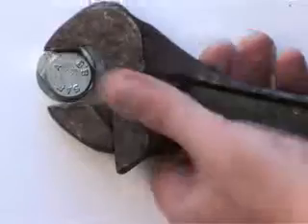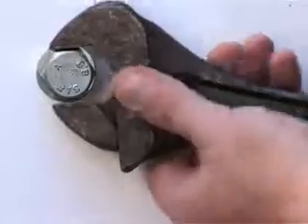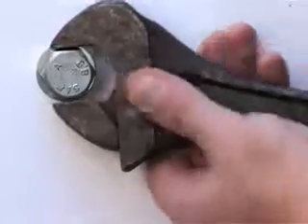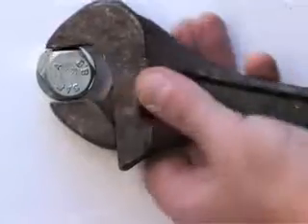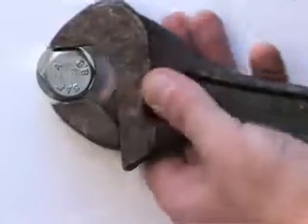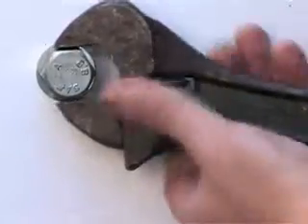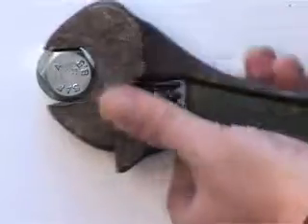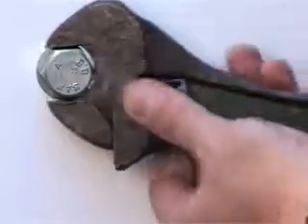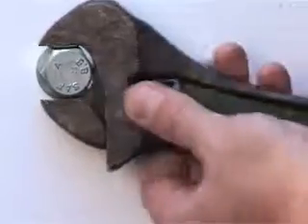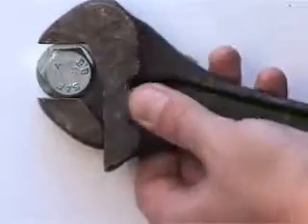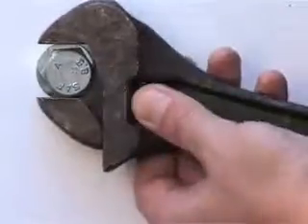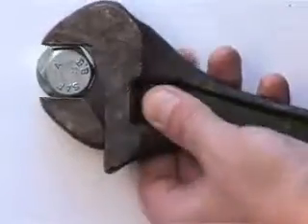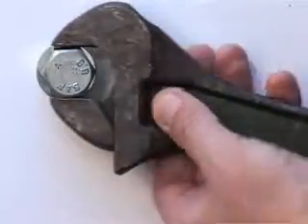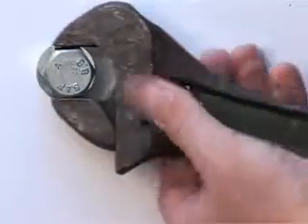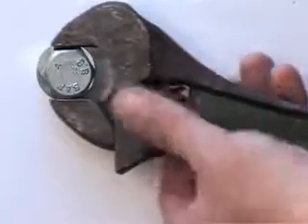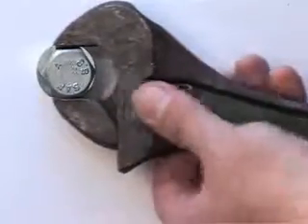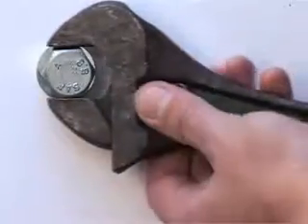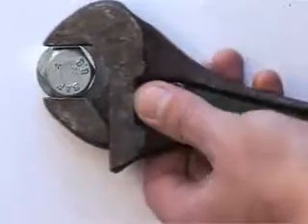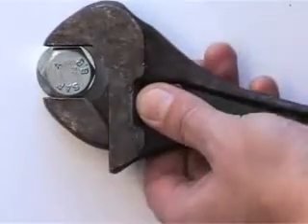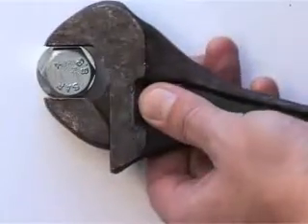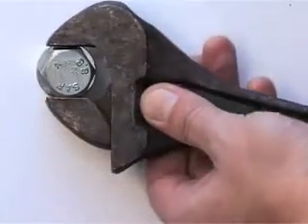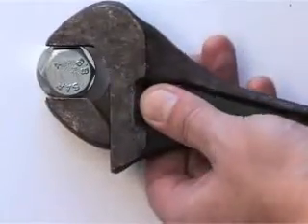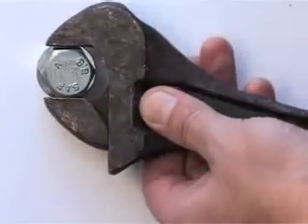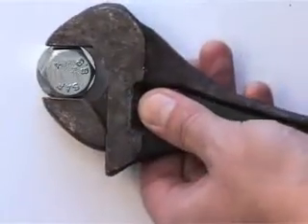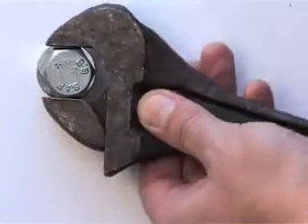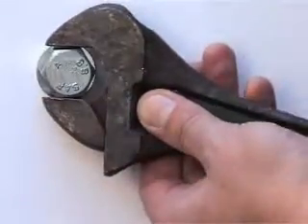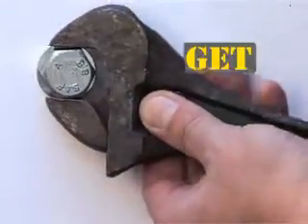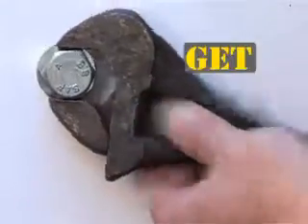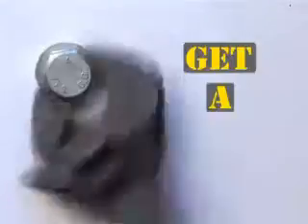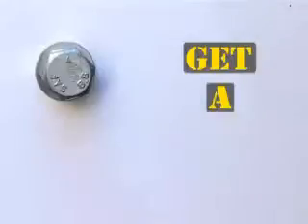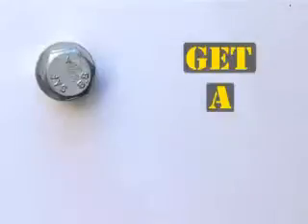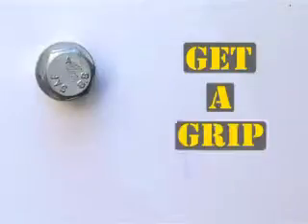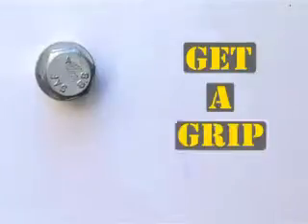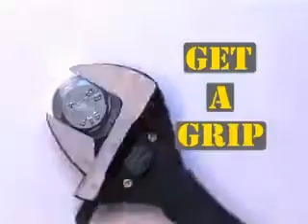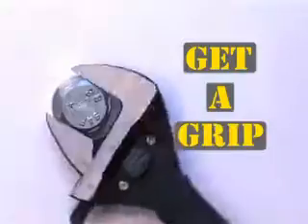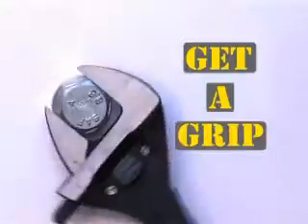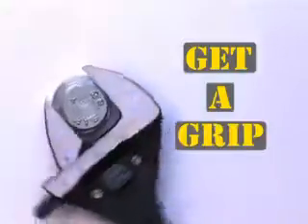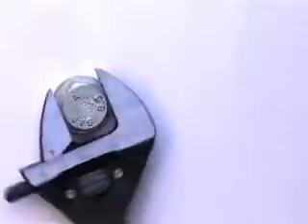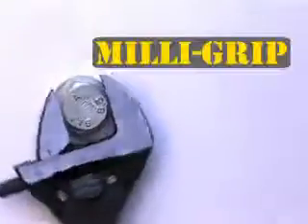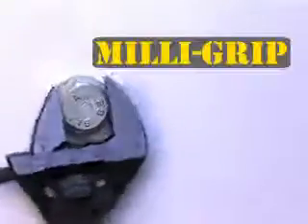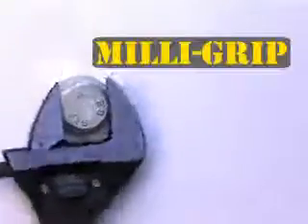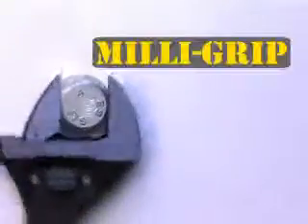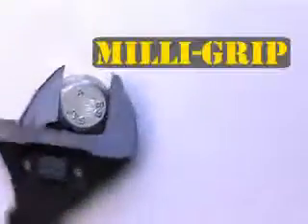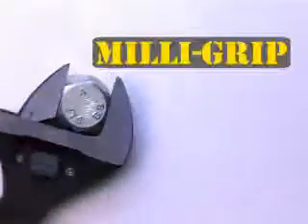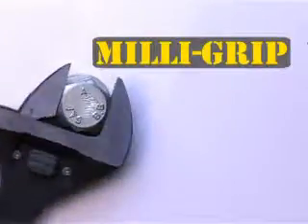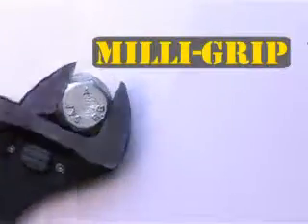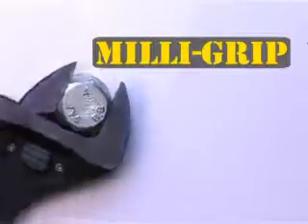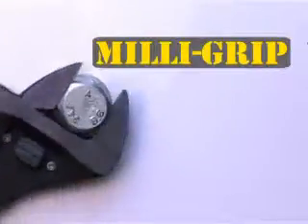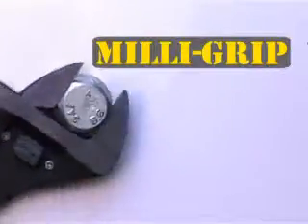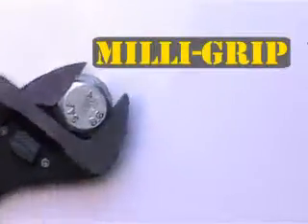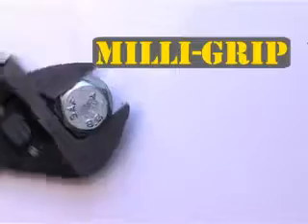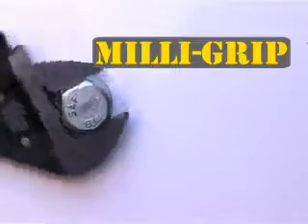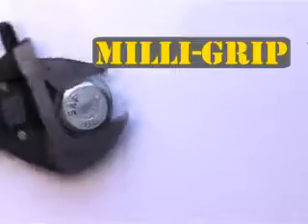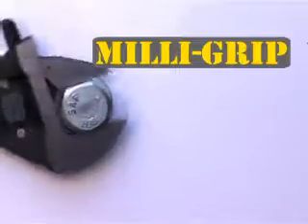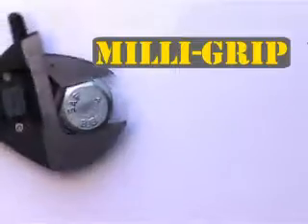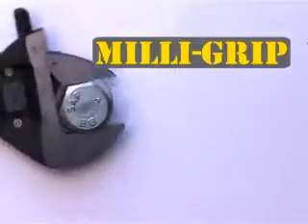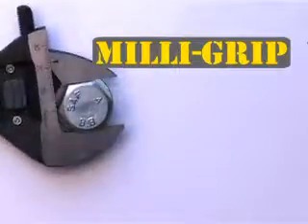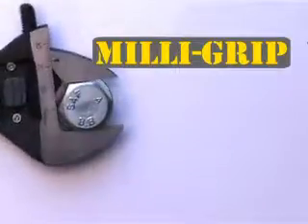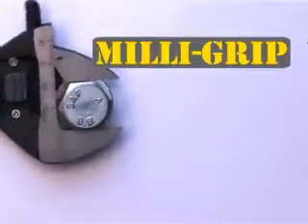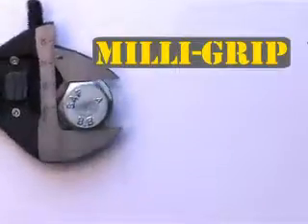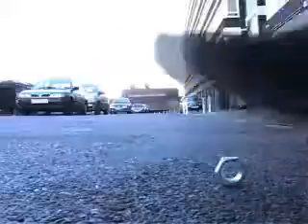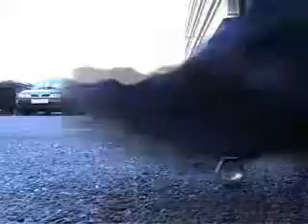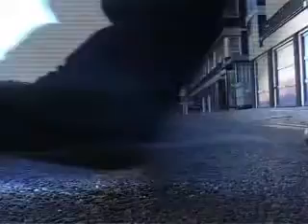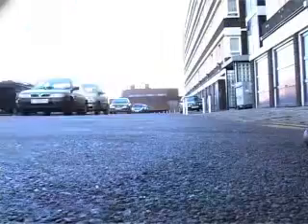So if your adjustable spanner drives you nuts, get a grip with Milligrip and you may never slip on your nuts again.